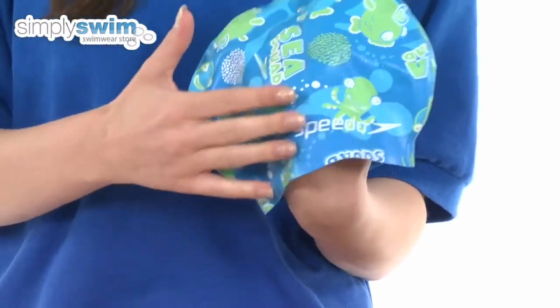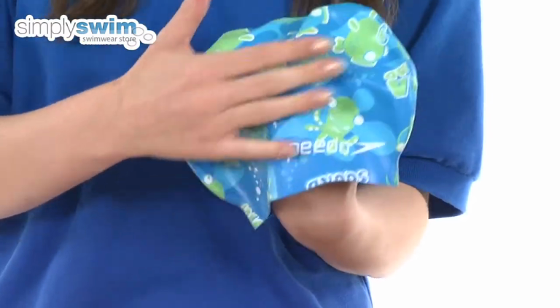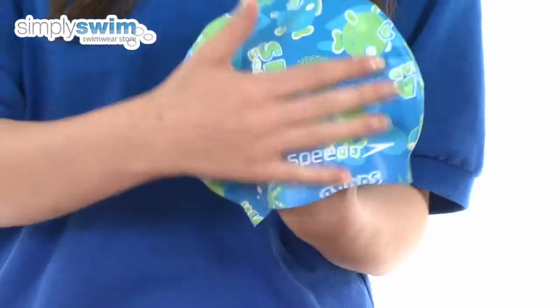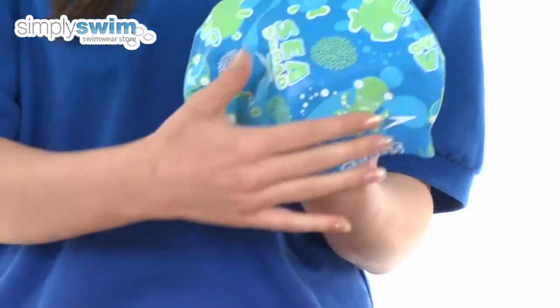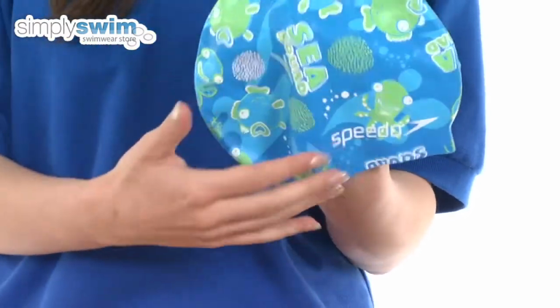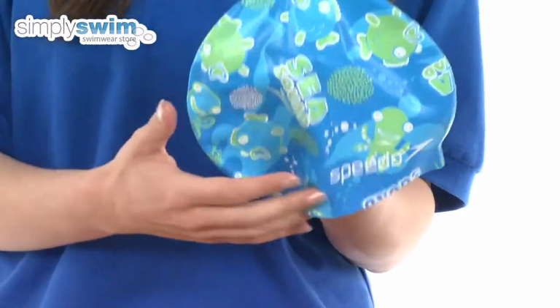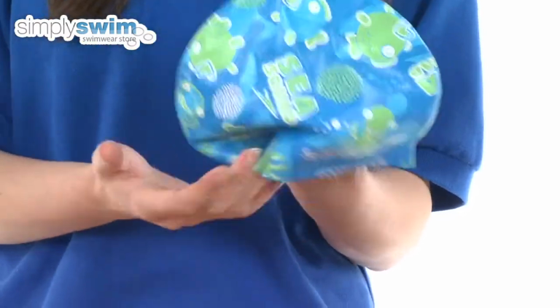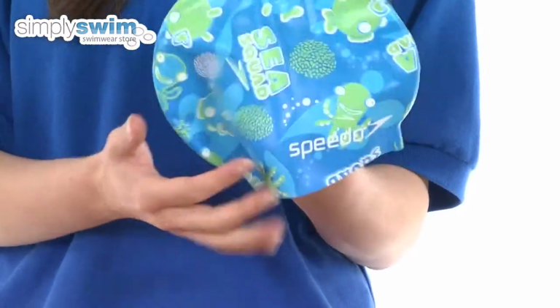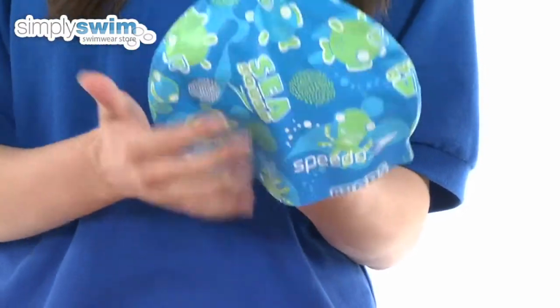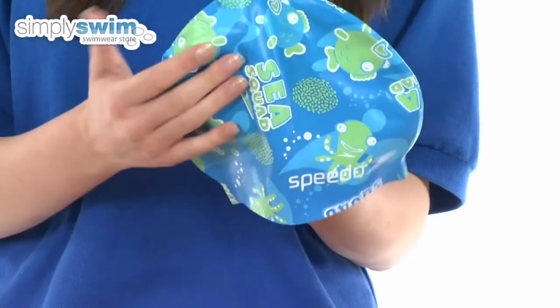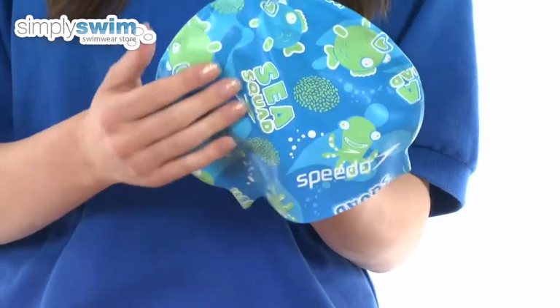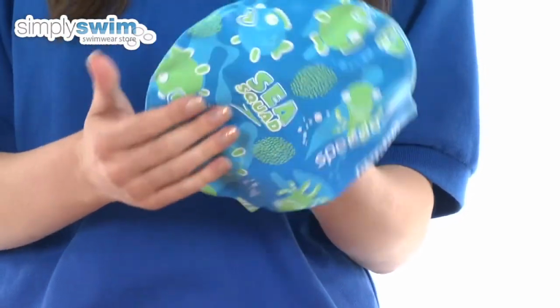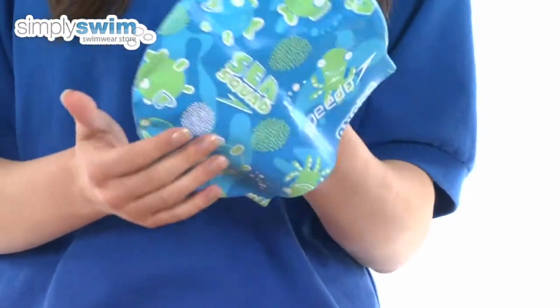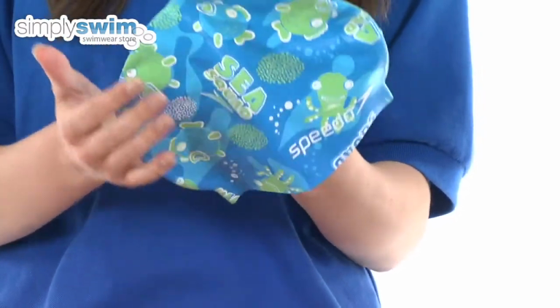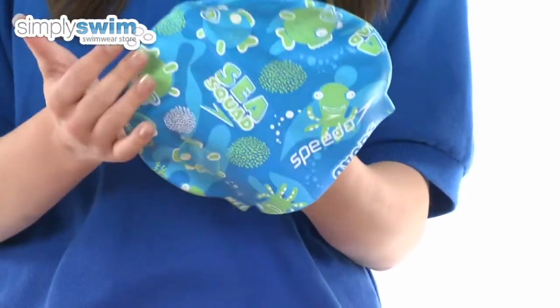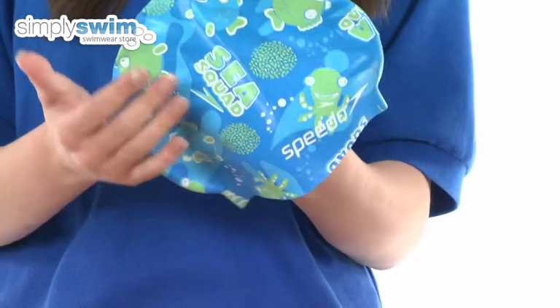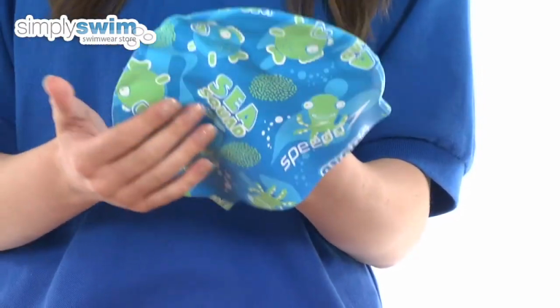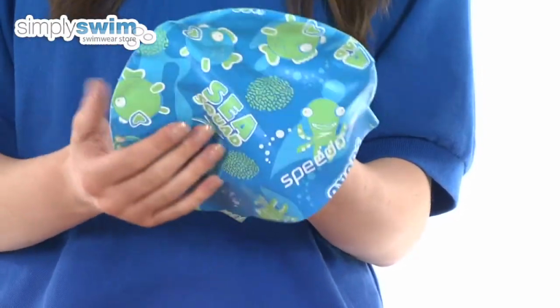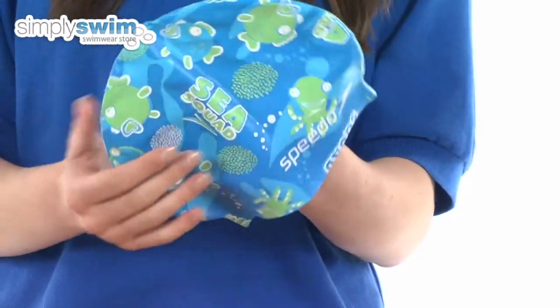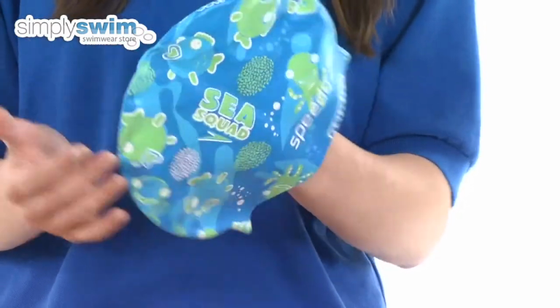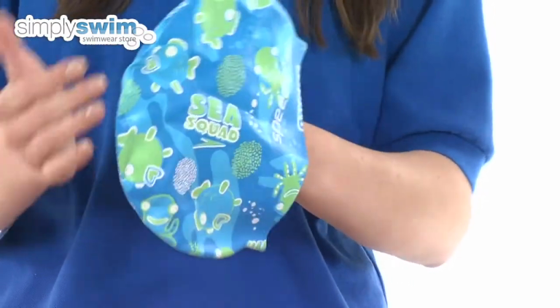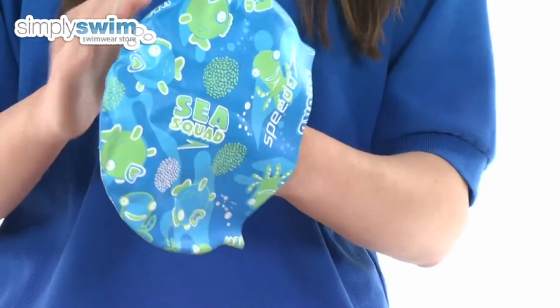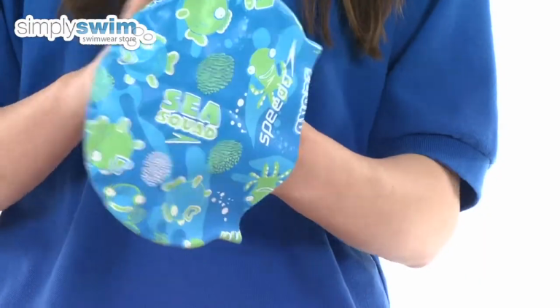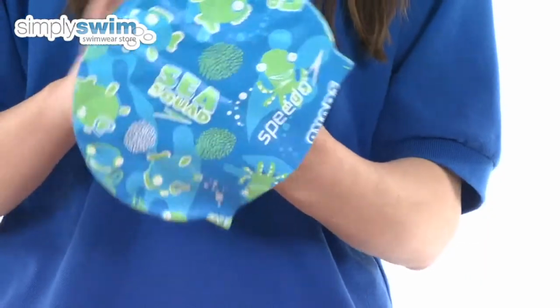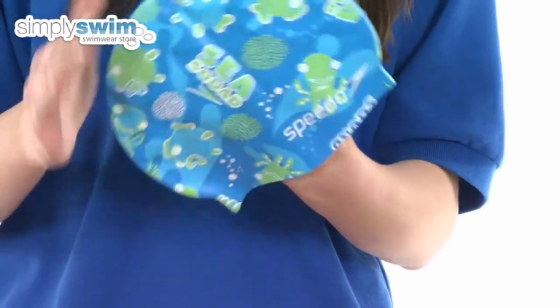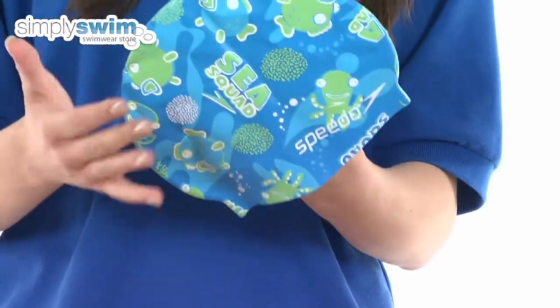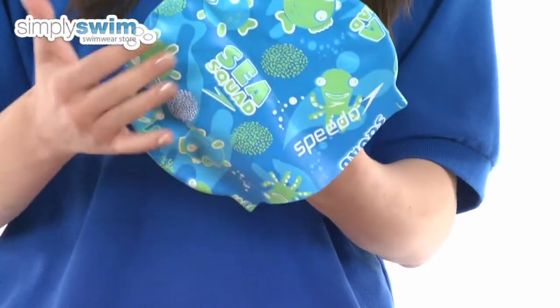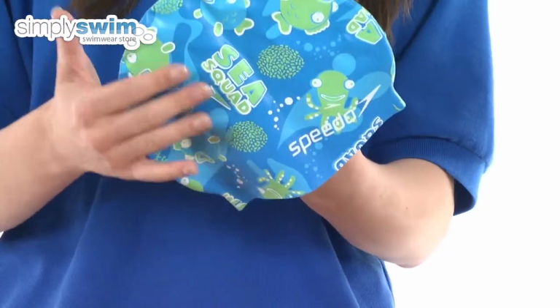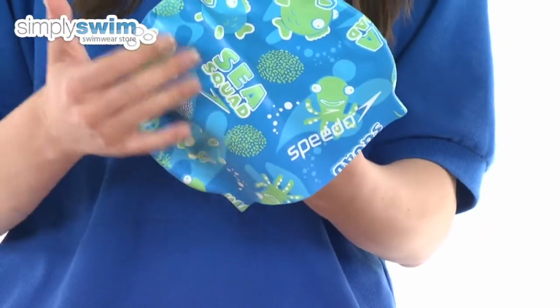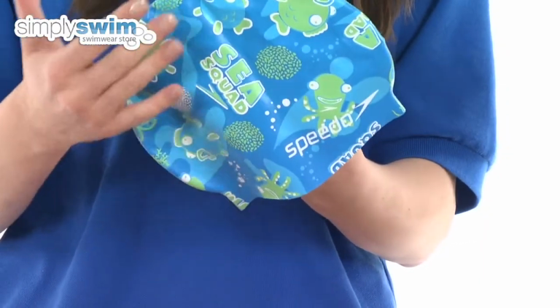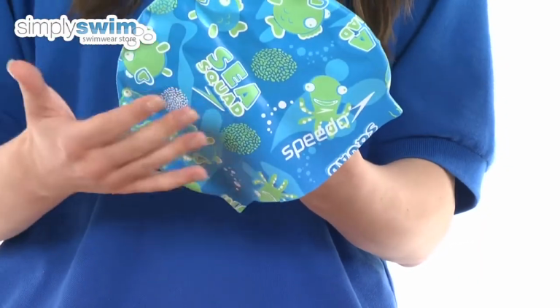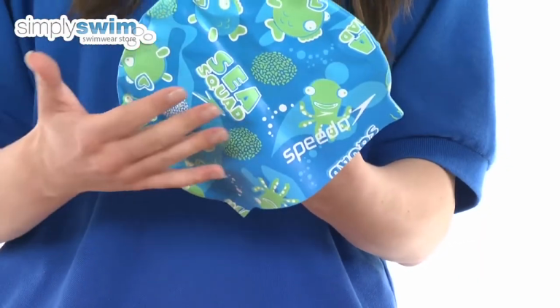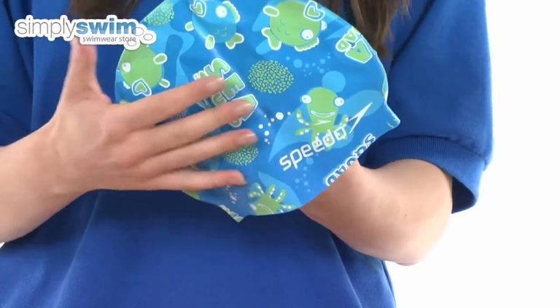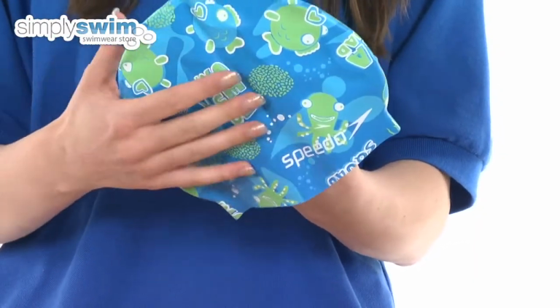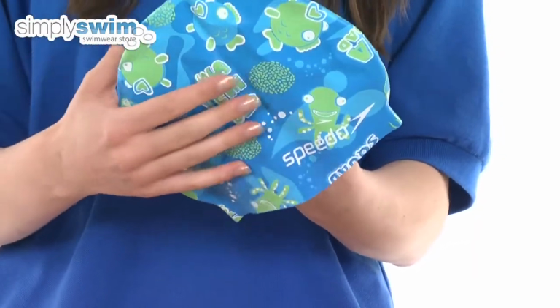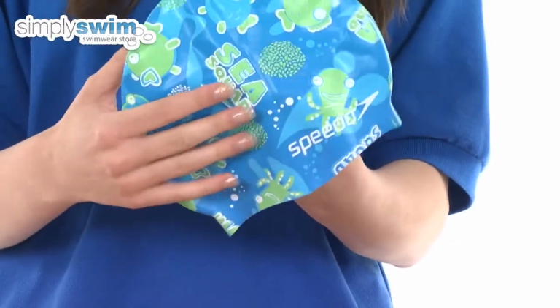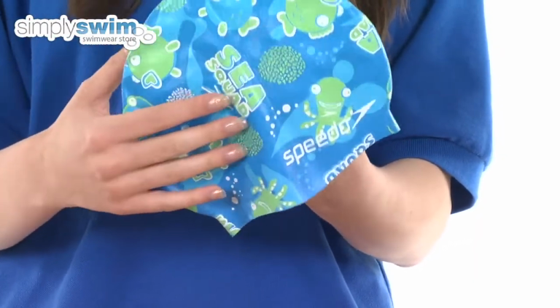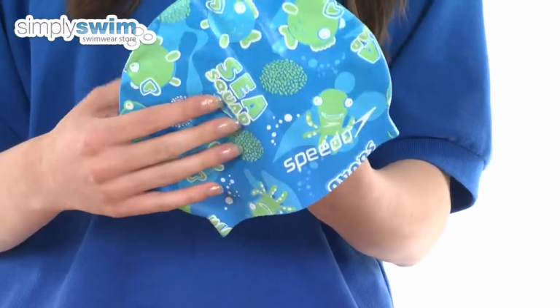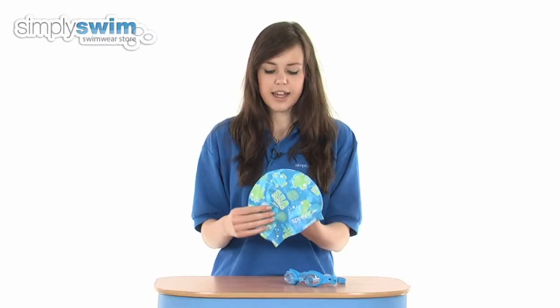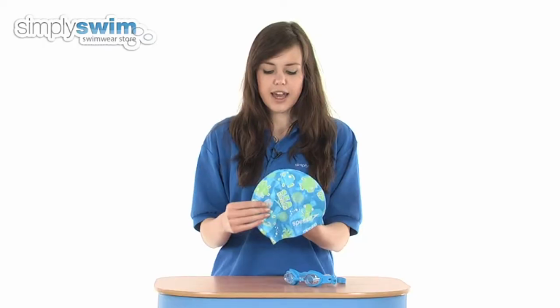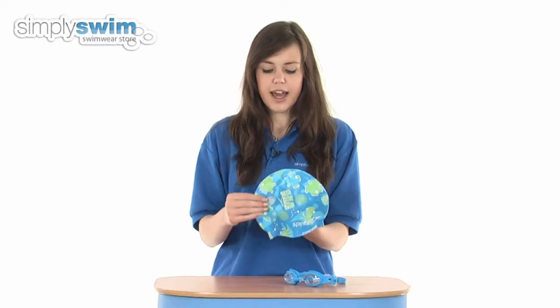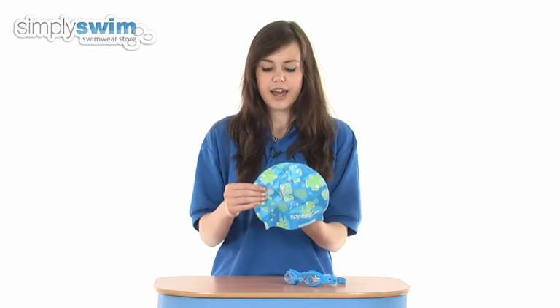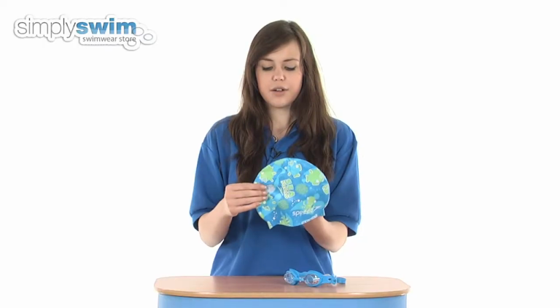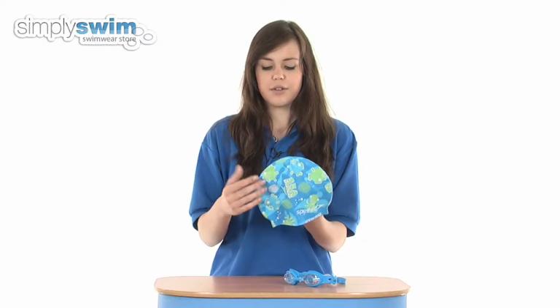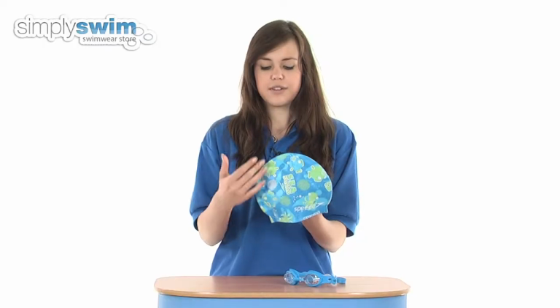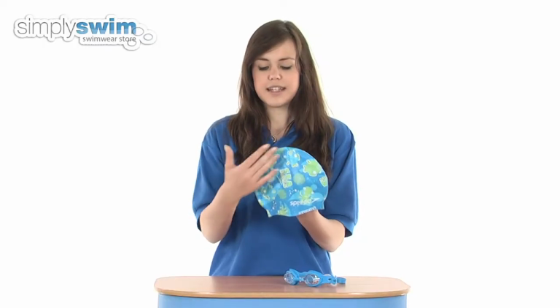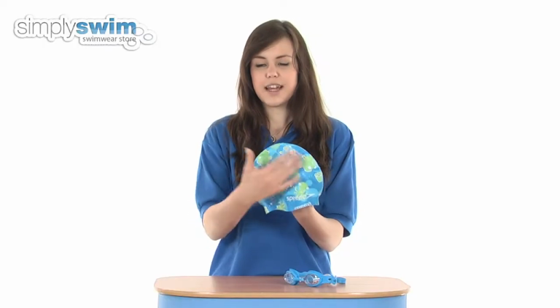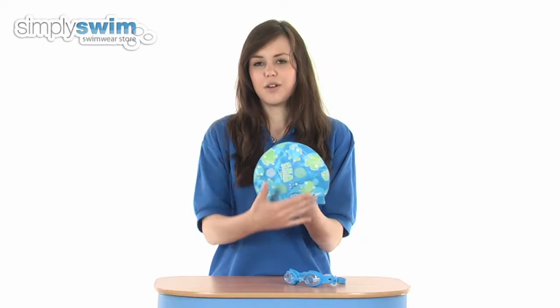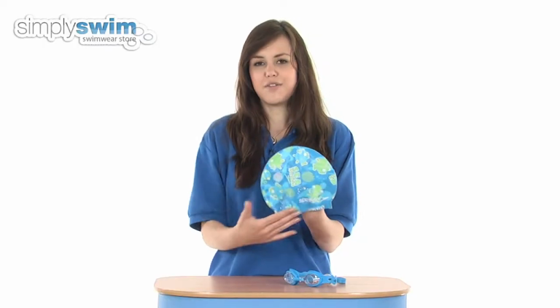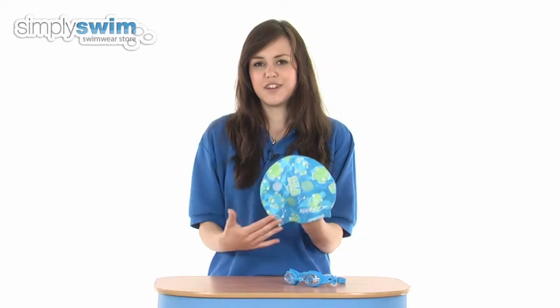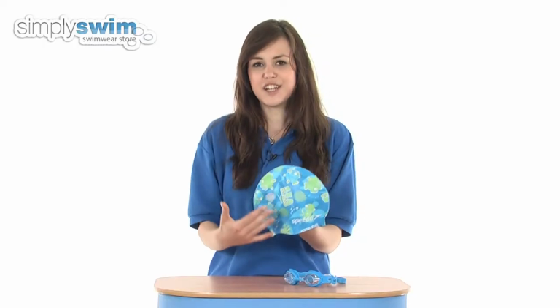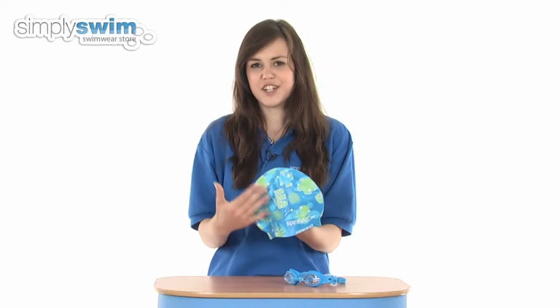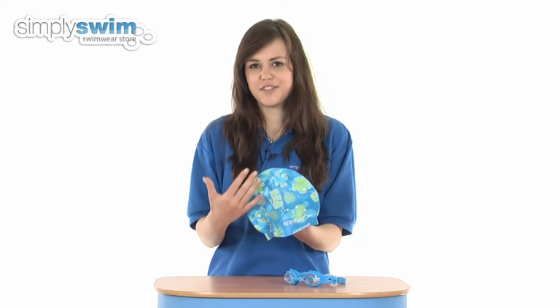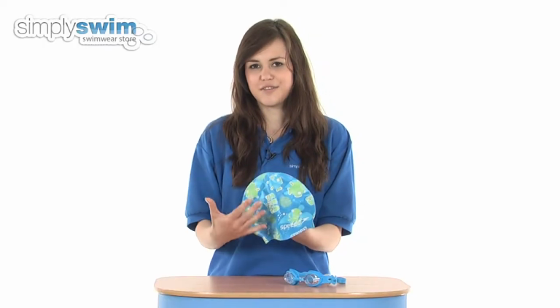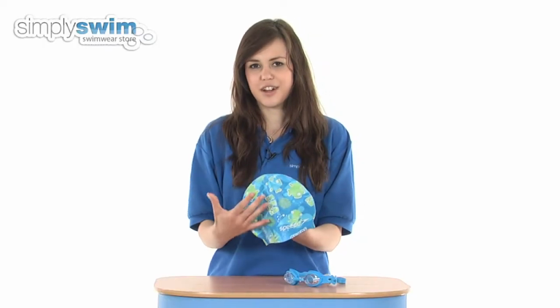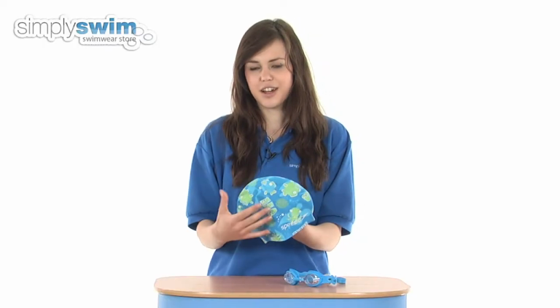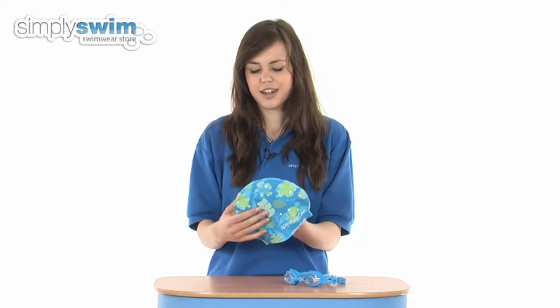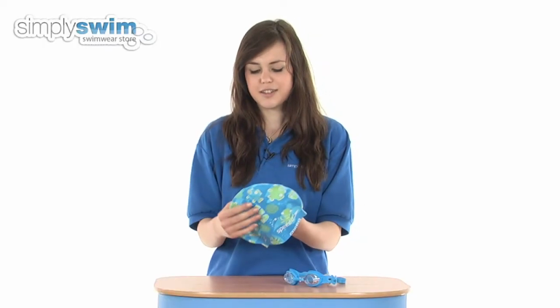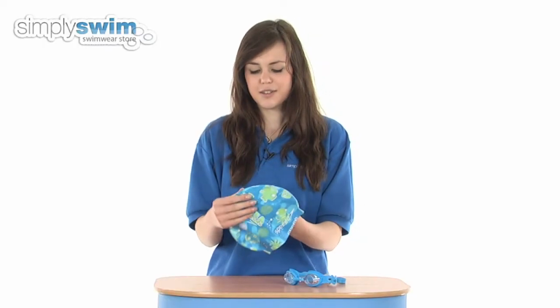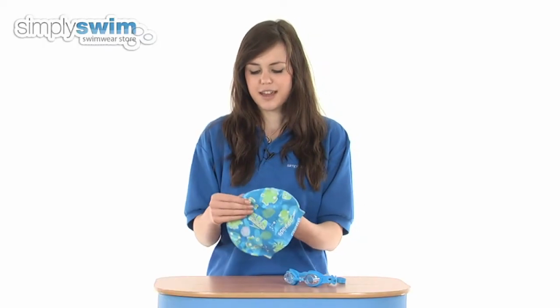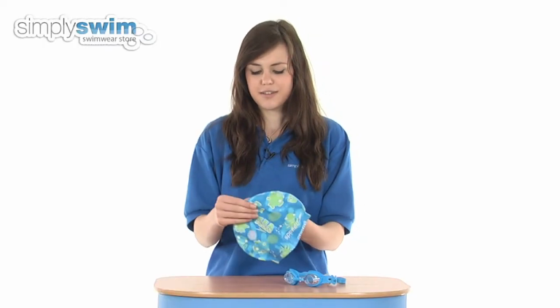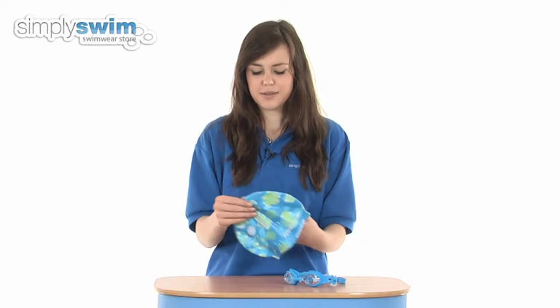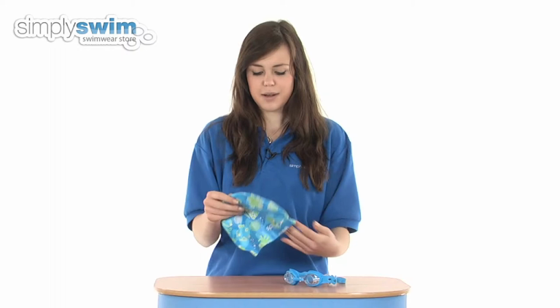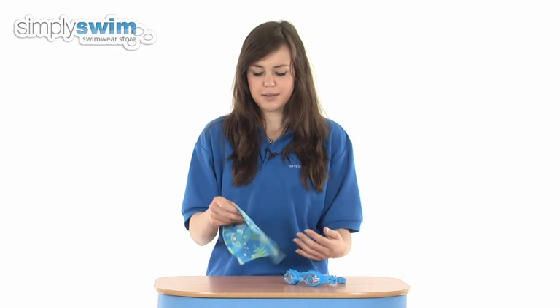It also features the fun C-Squad design with blue and green colouring, and obviously a lot of fish and fun colours on there as well.